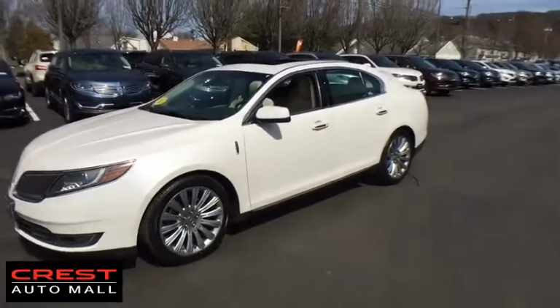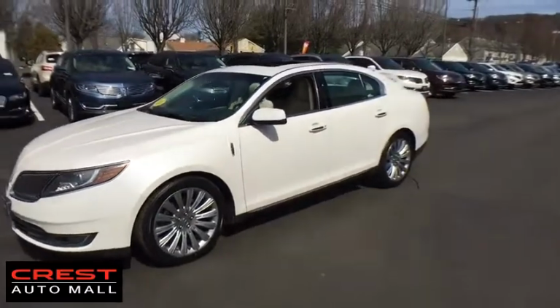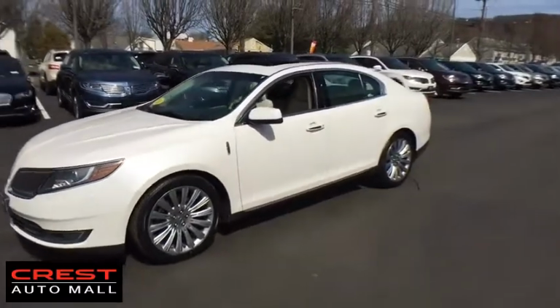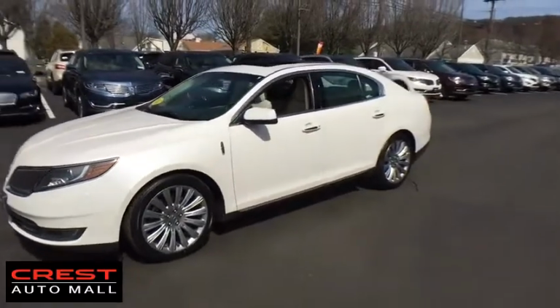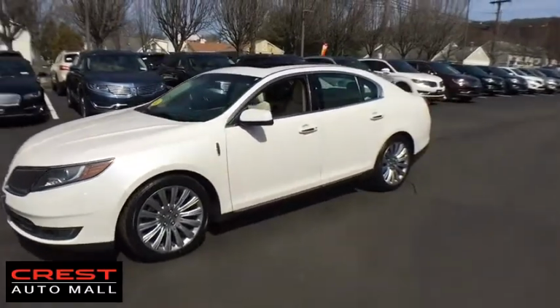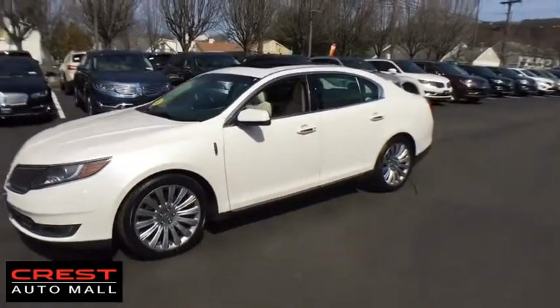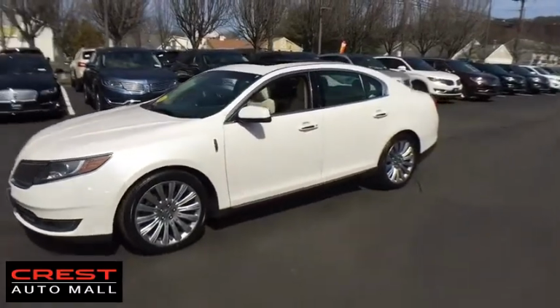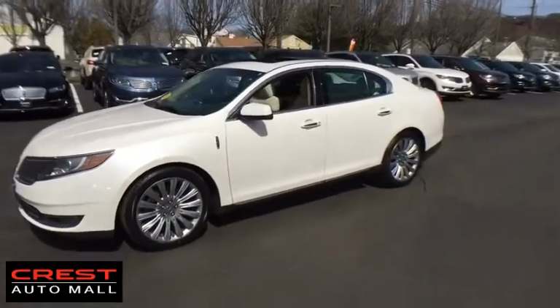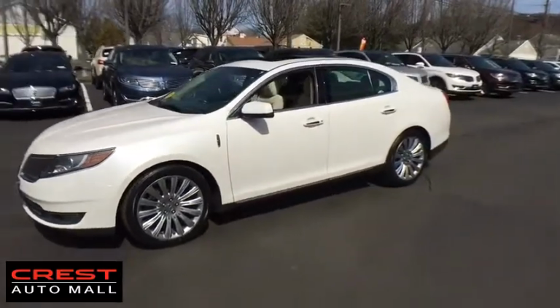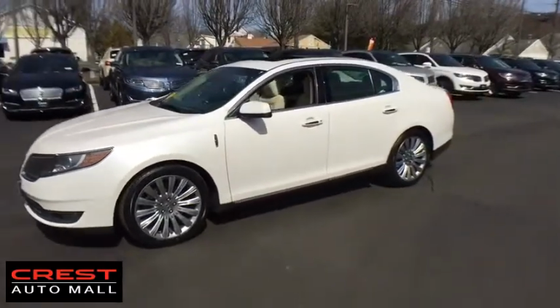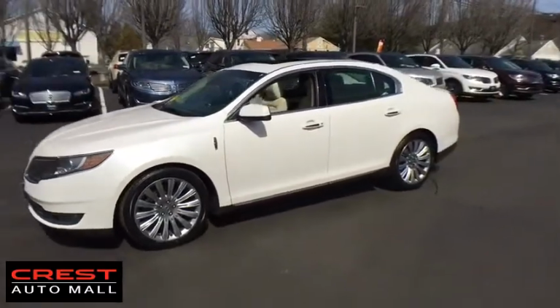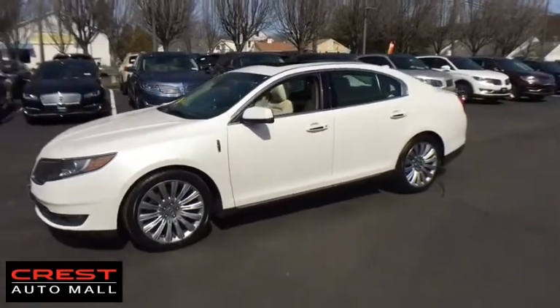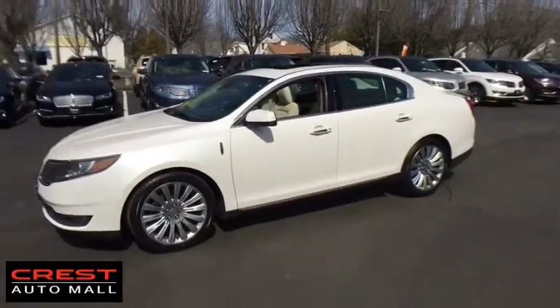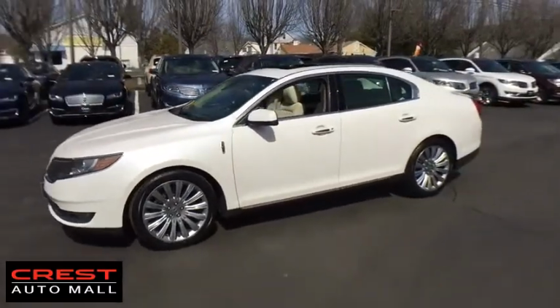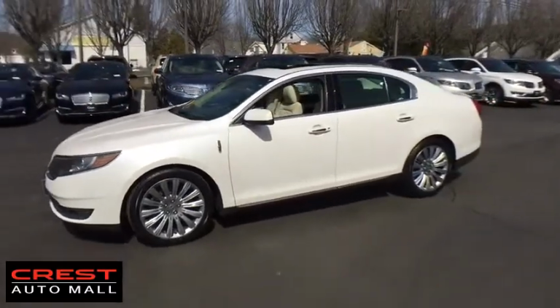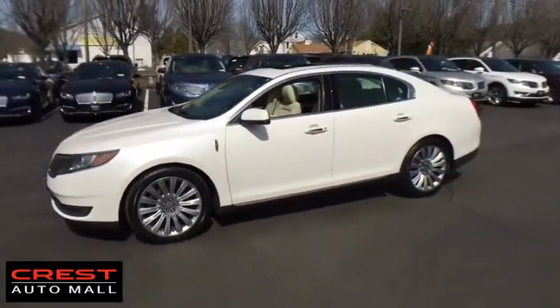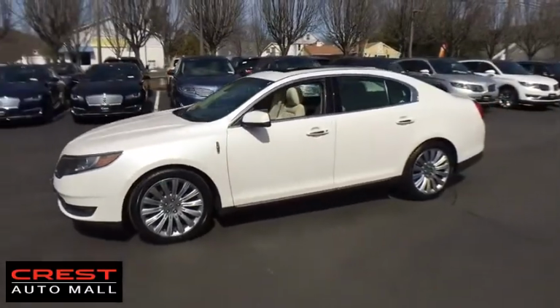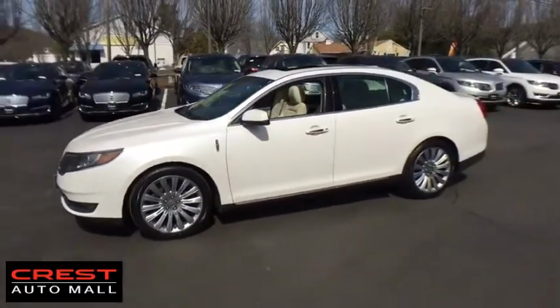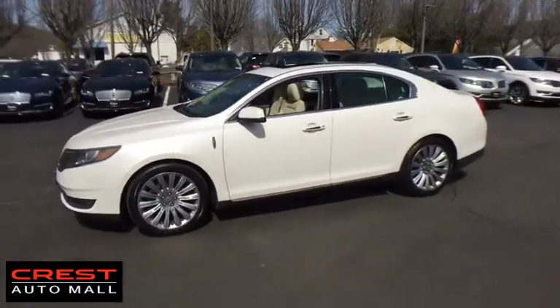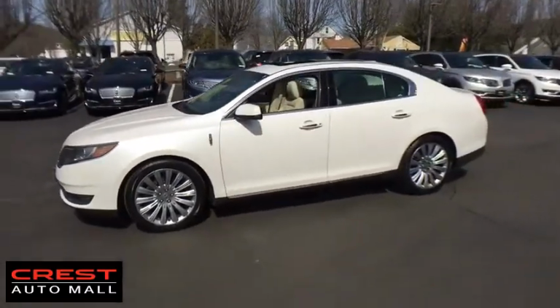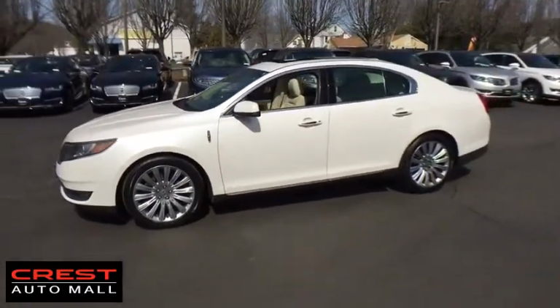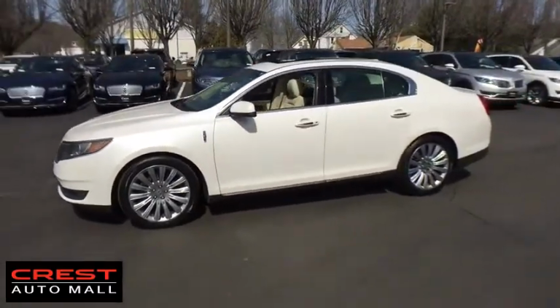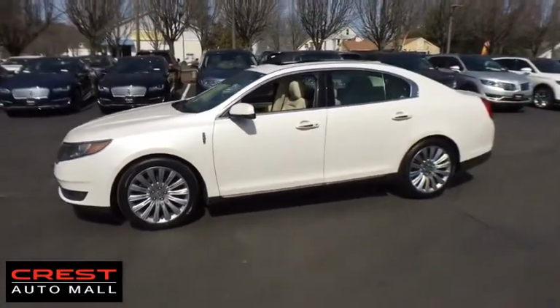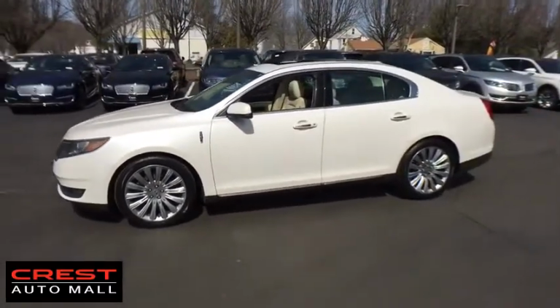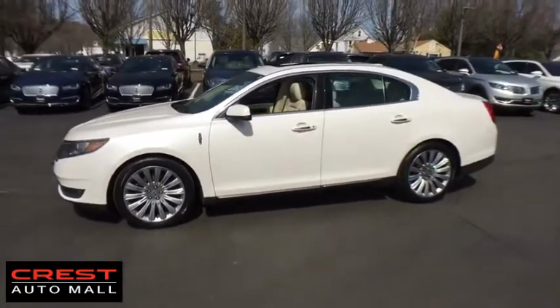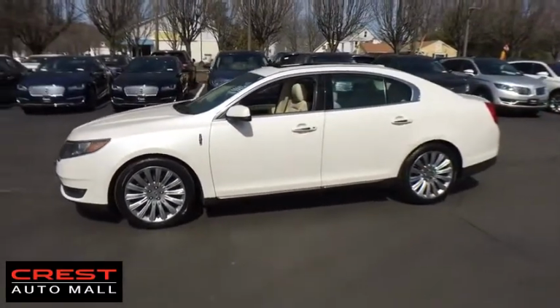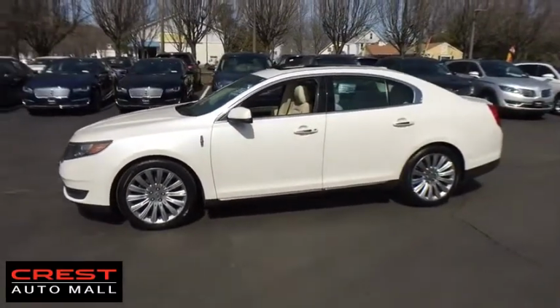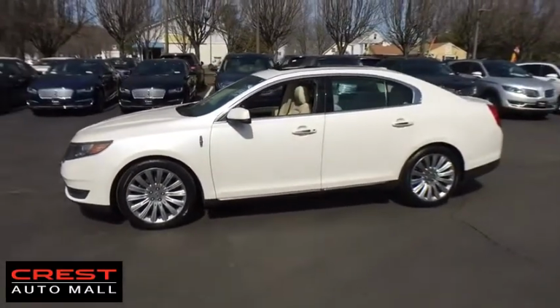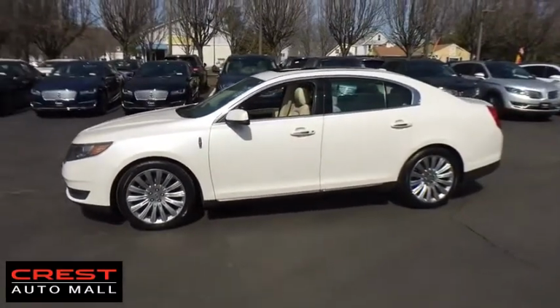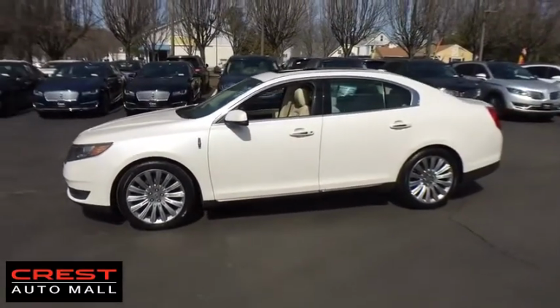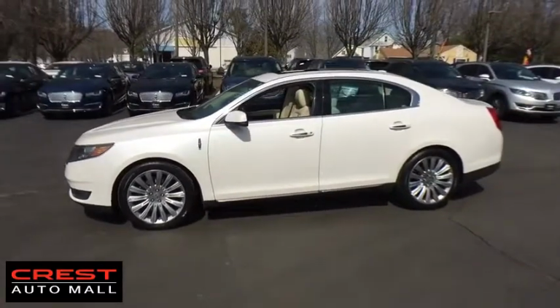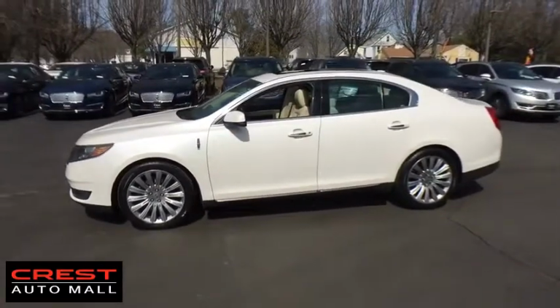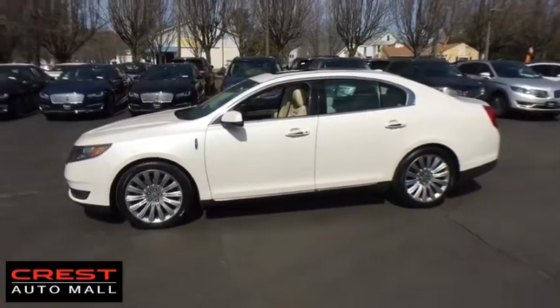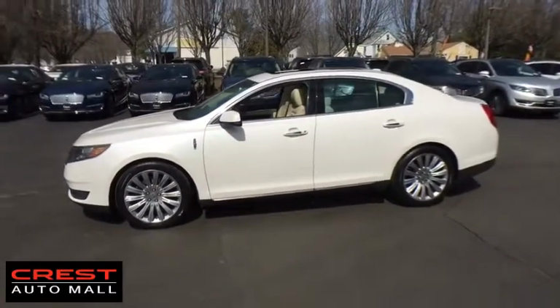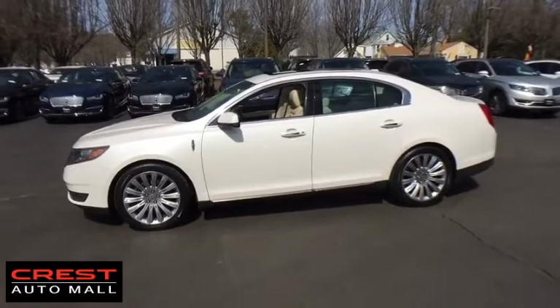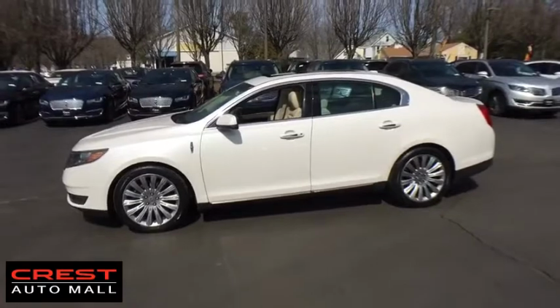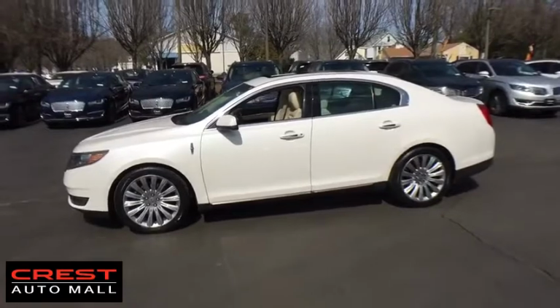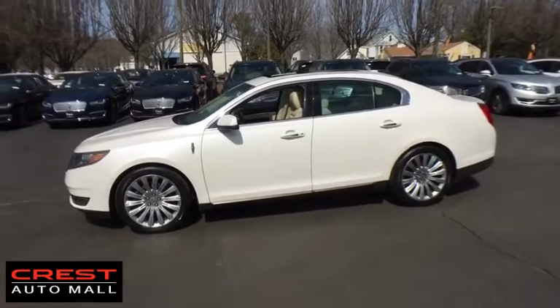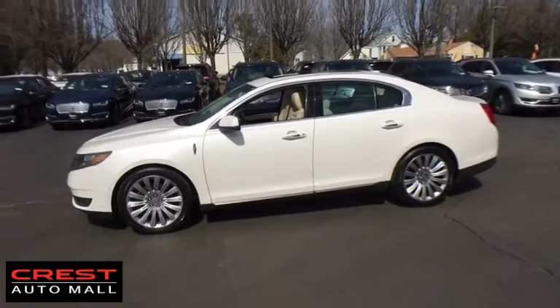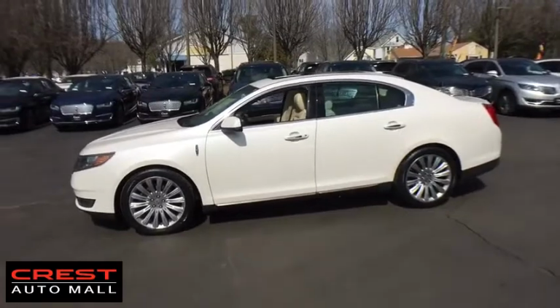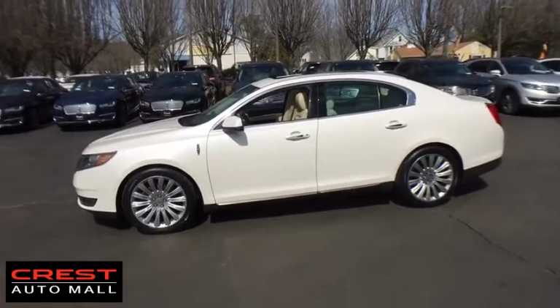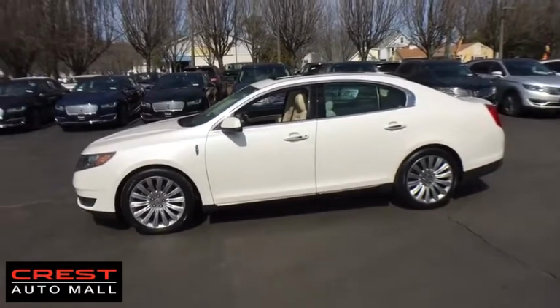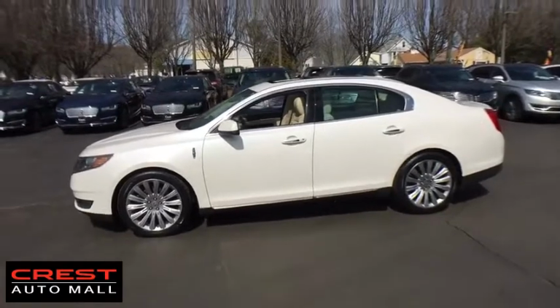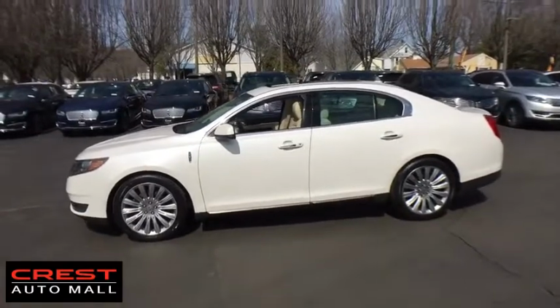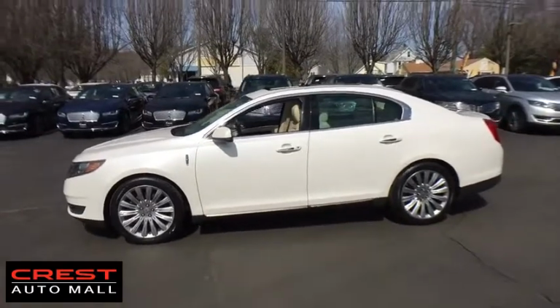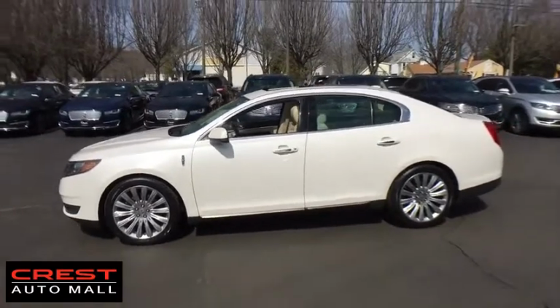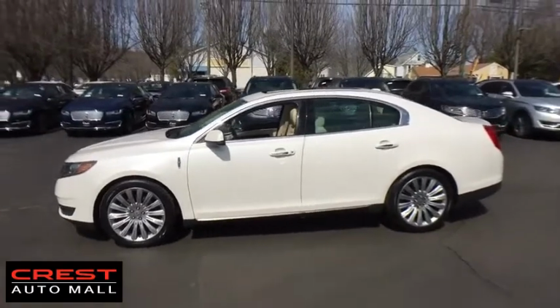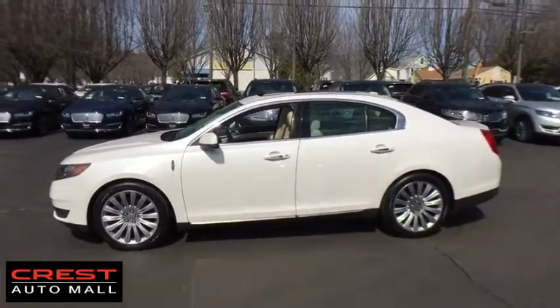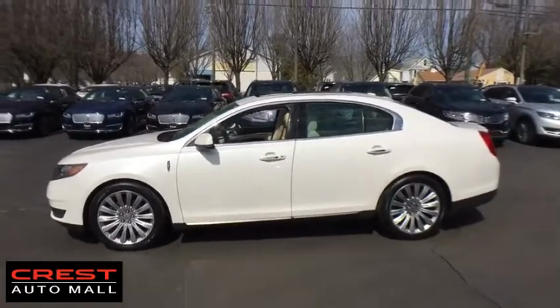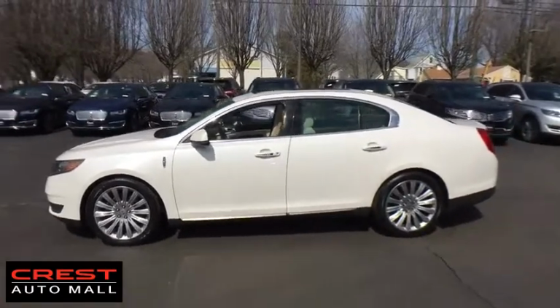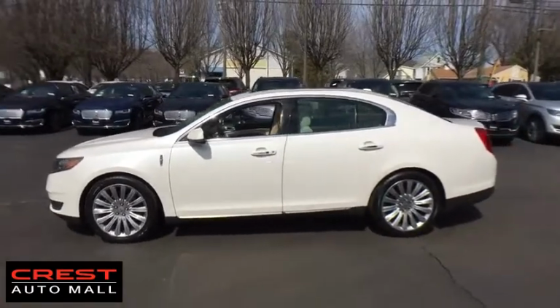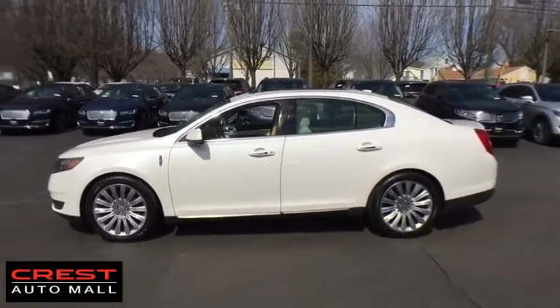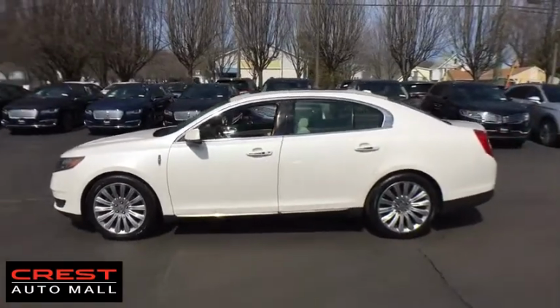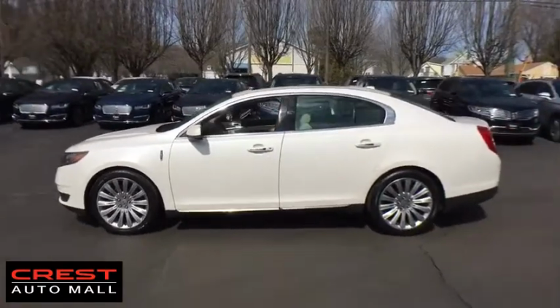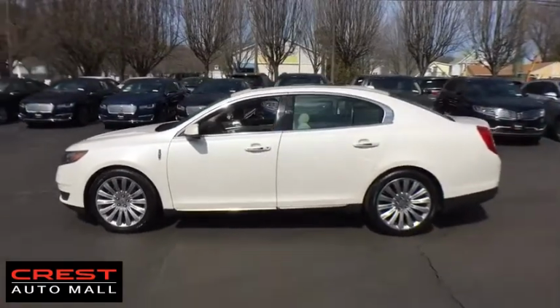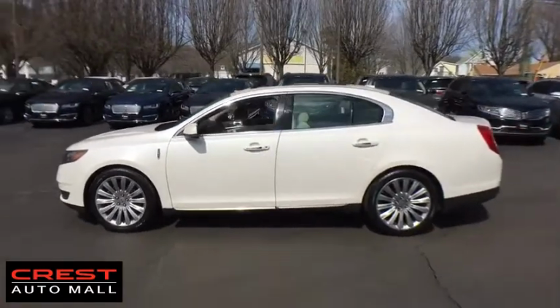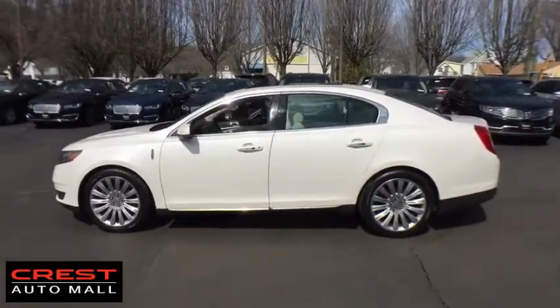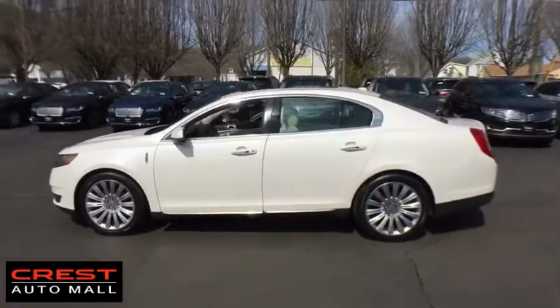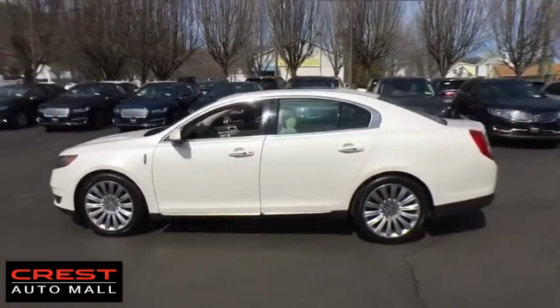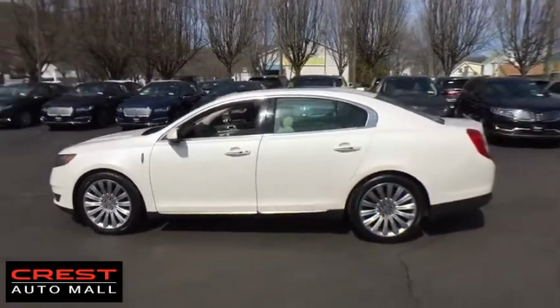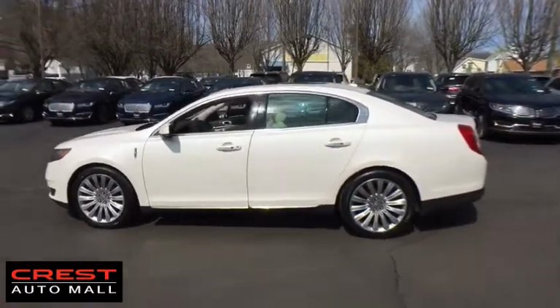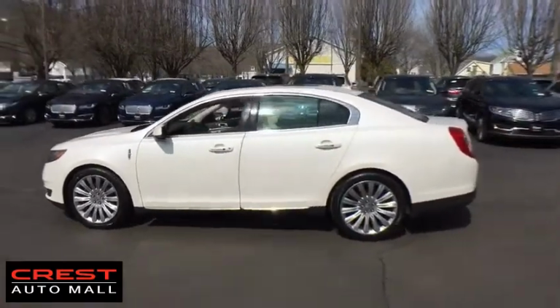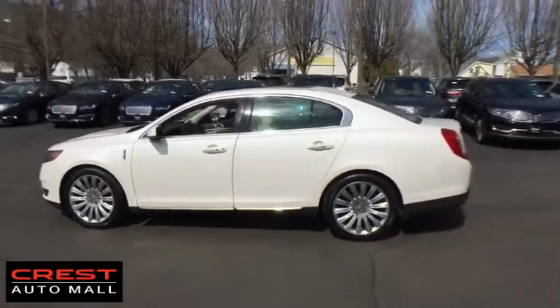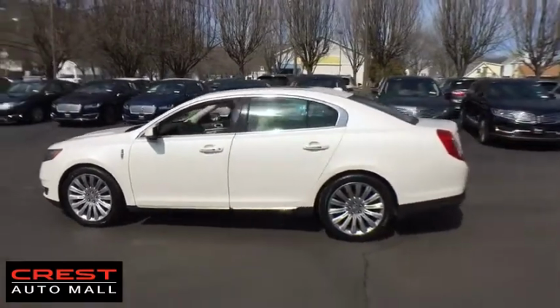Boasting a 3.7 liter V6 engine, it's also powerfully smart. This vehicle has less than 30,000 miles.